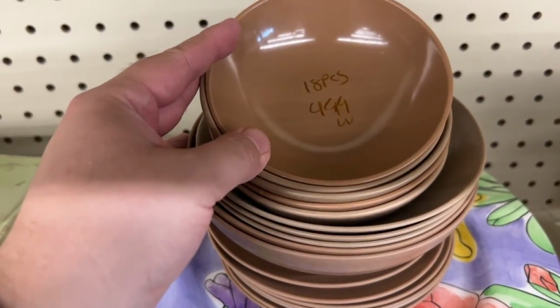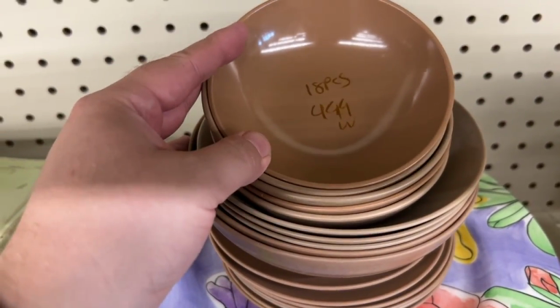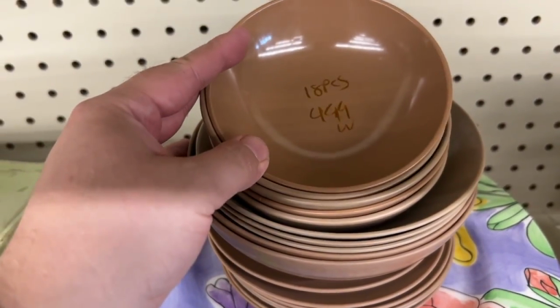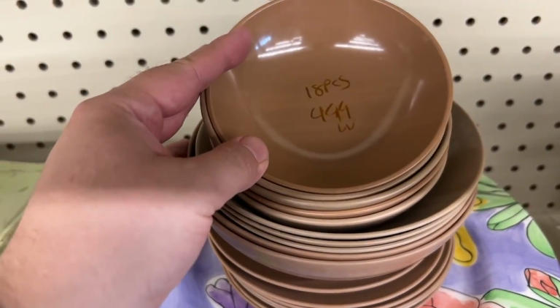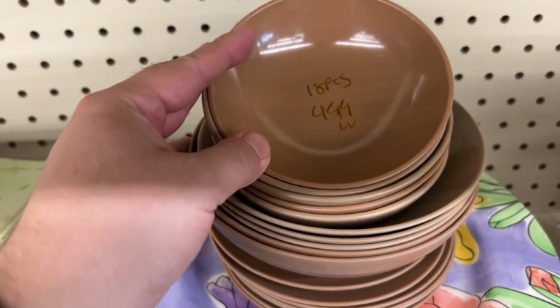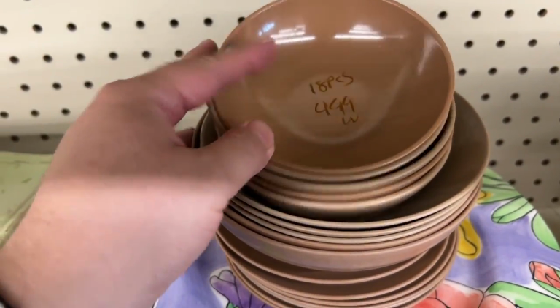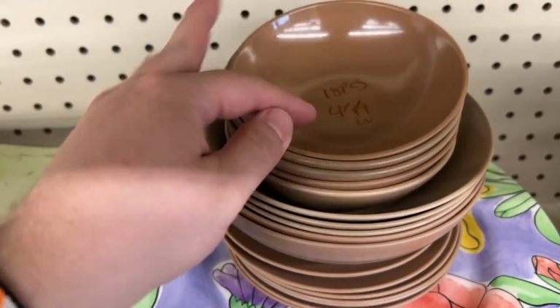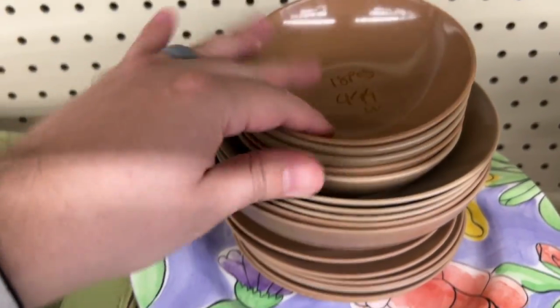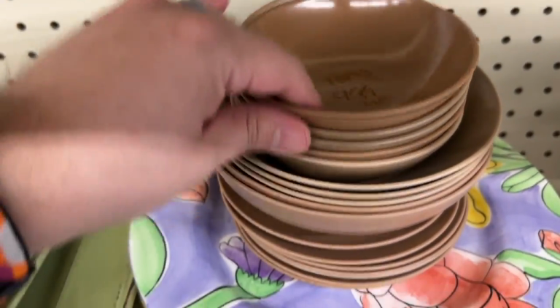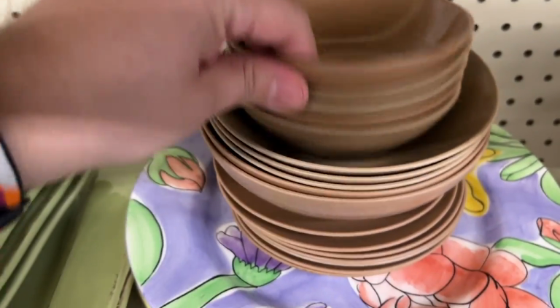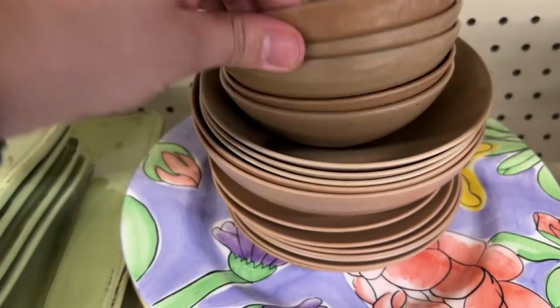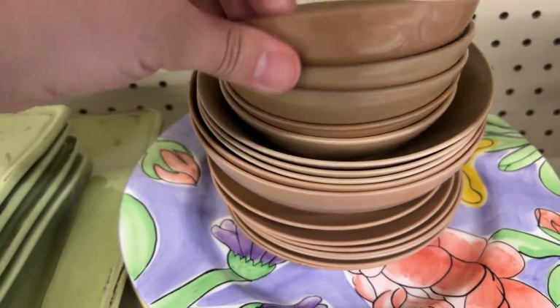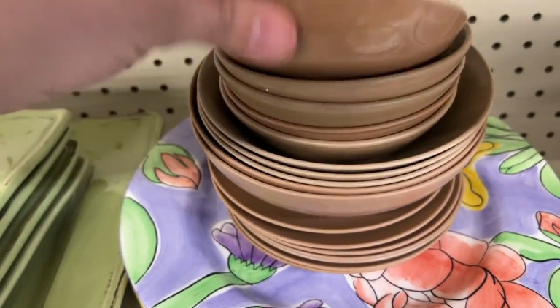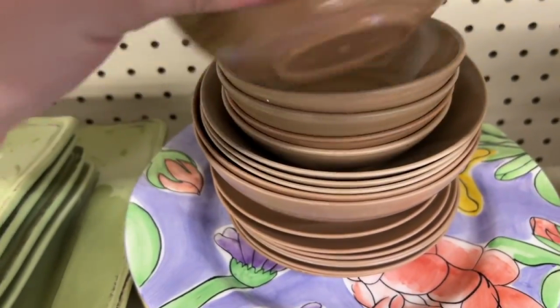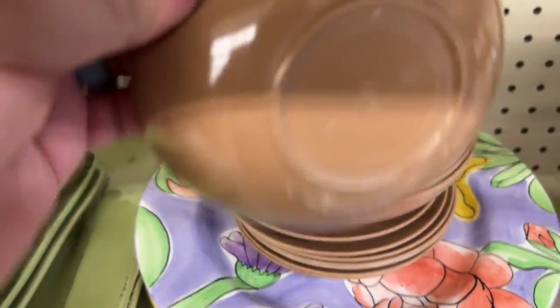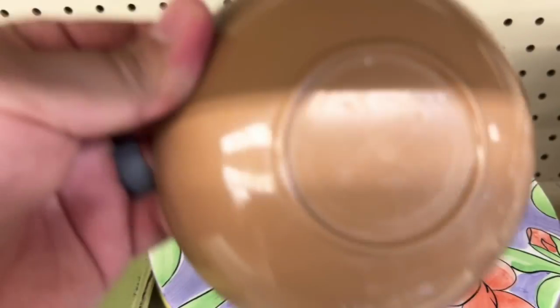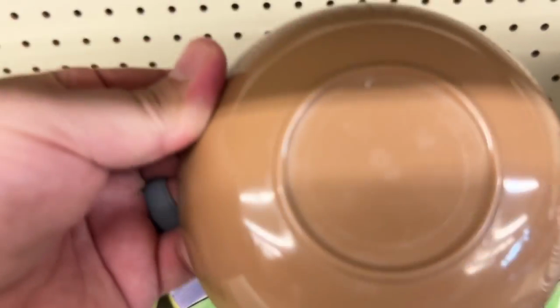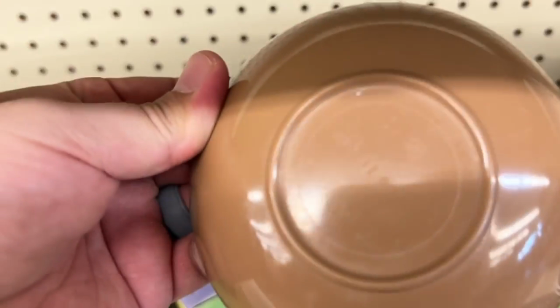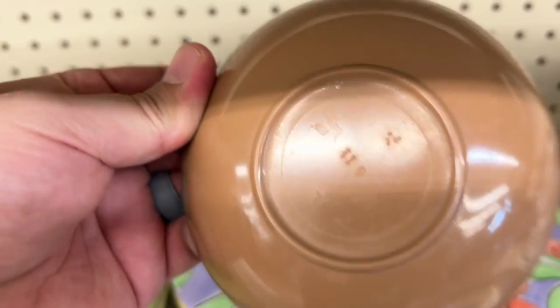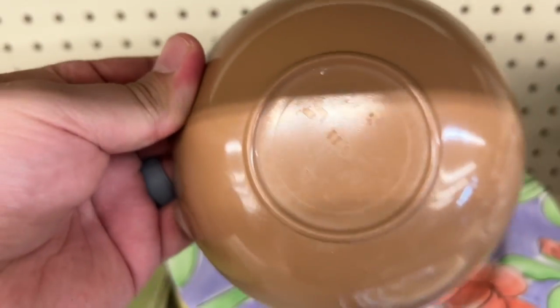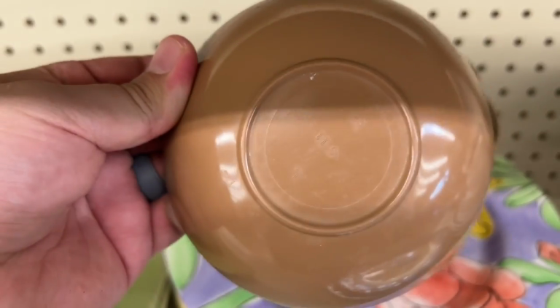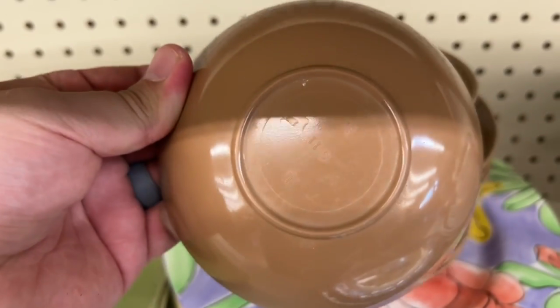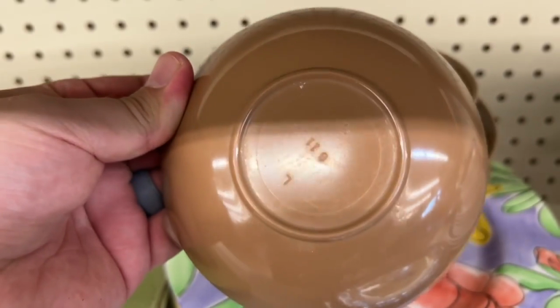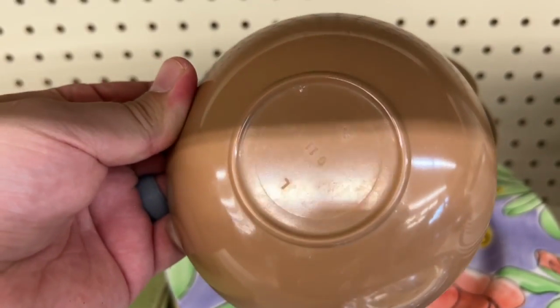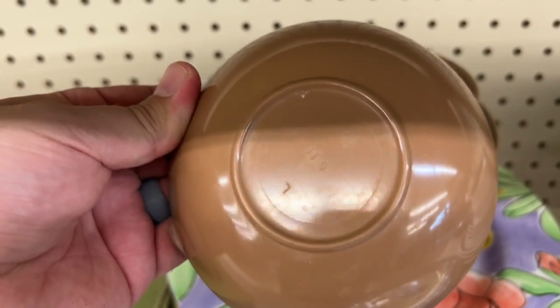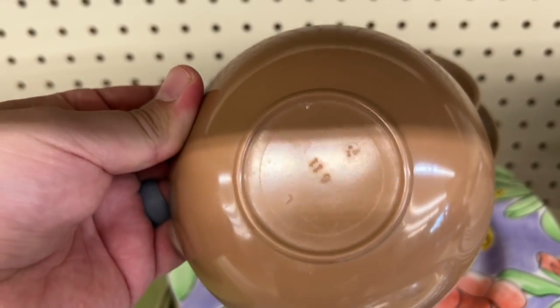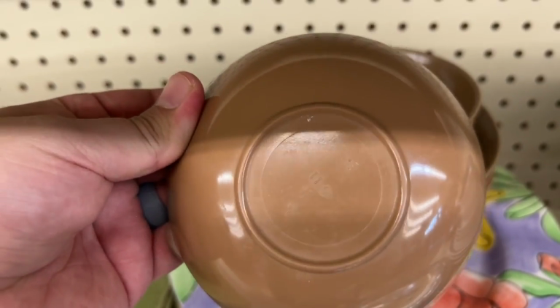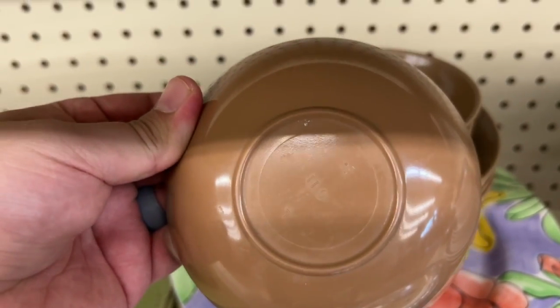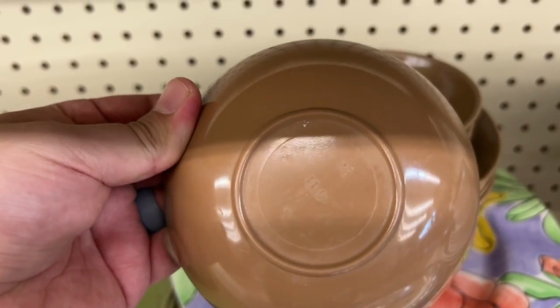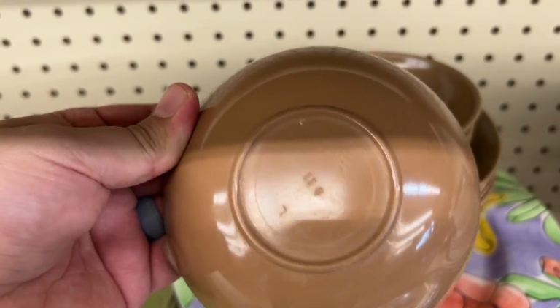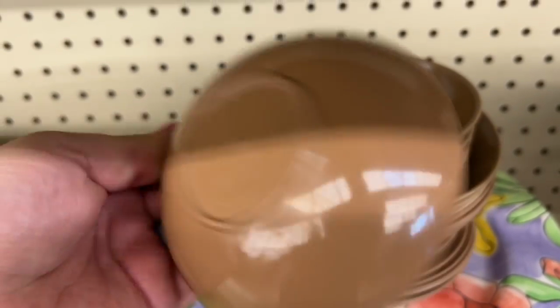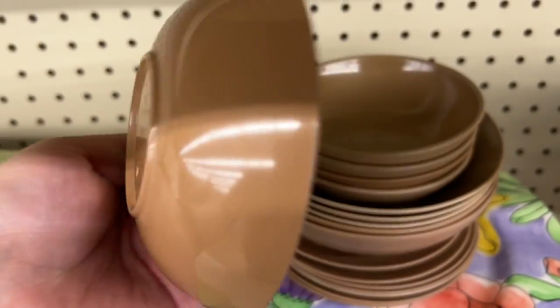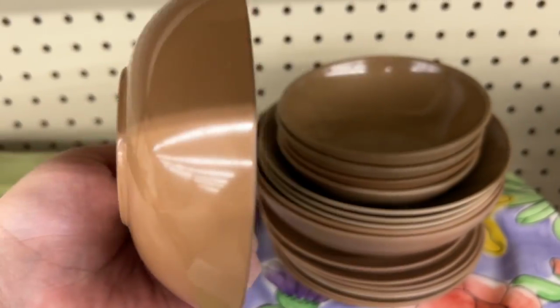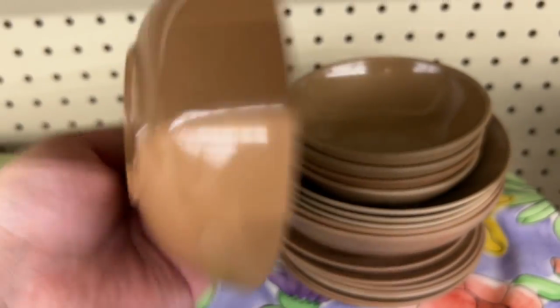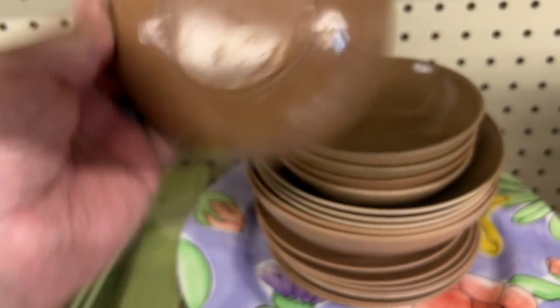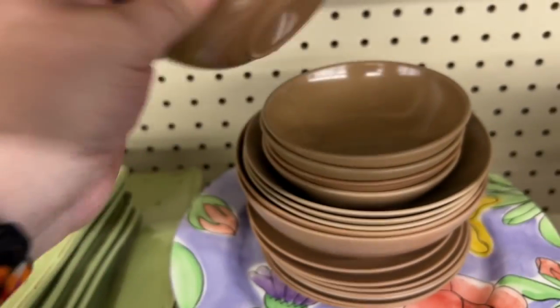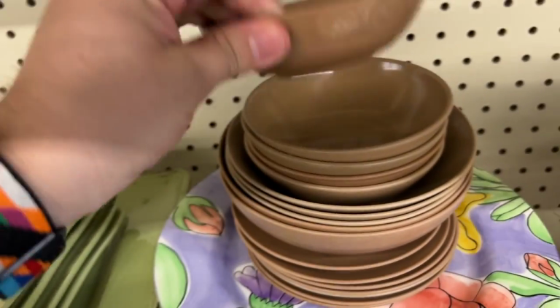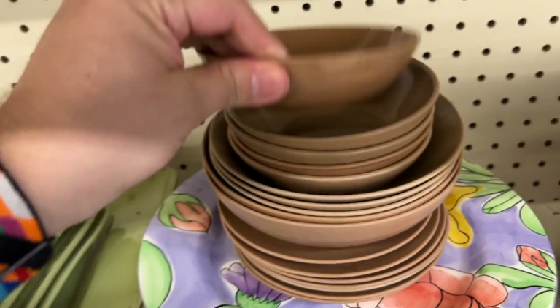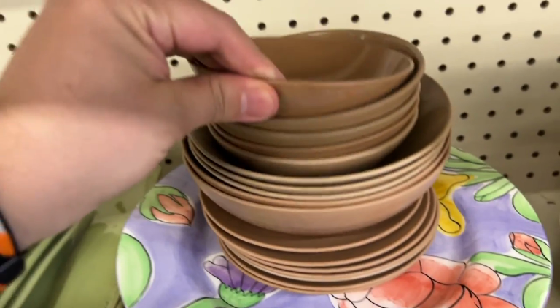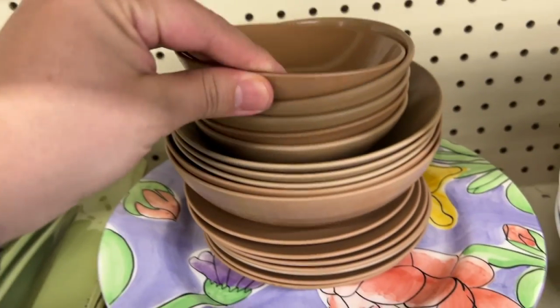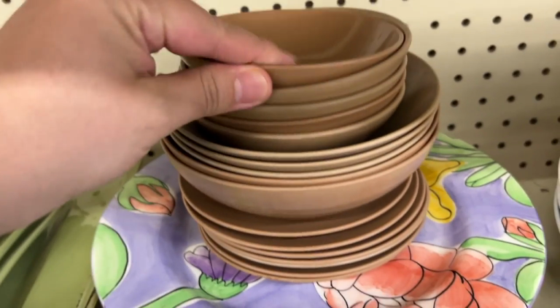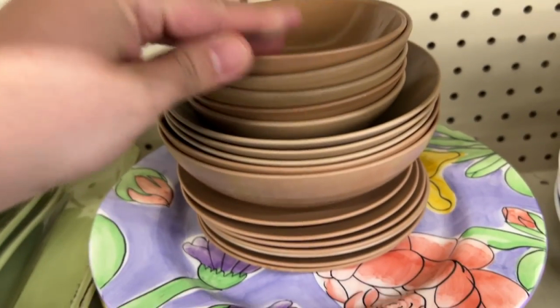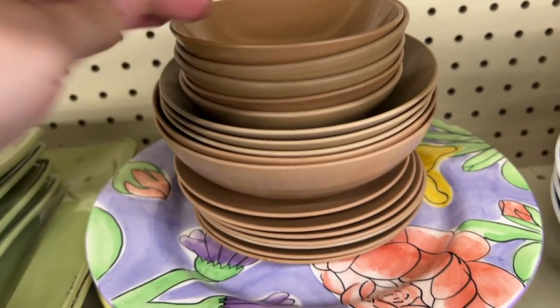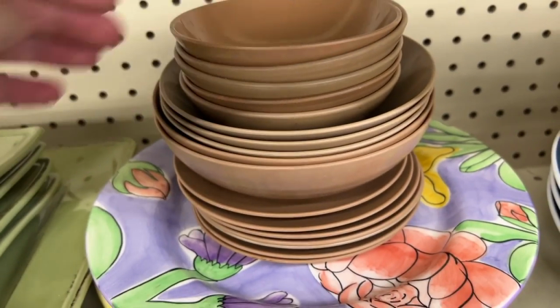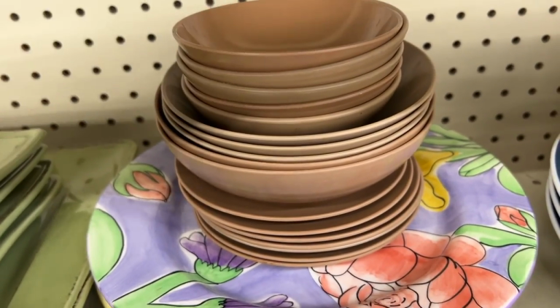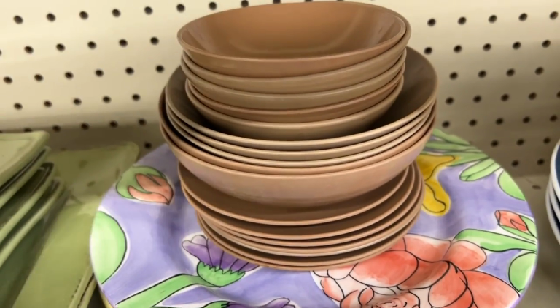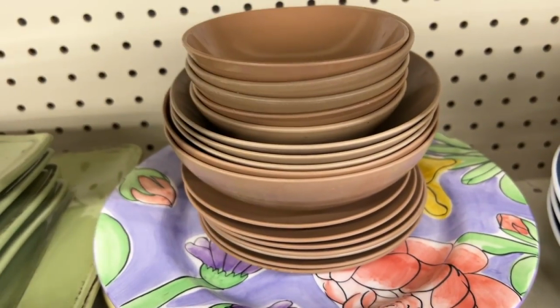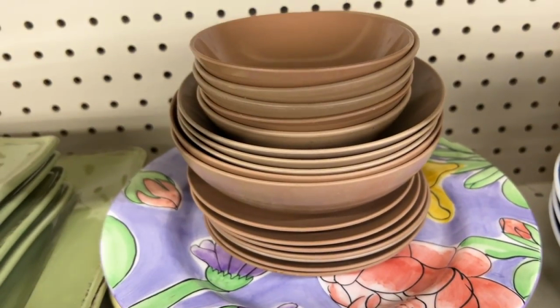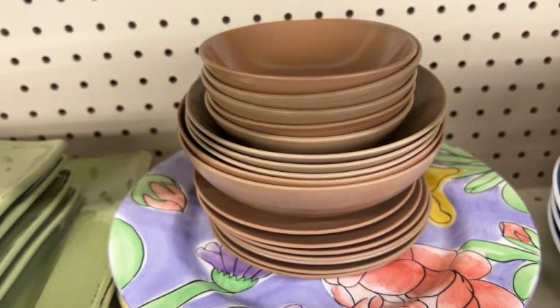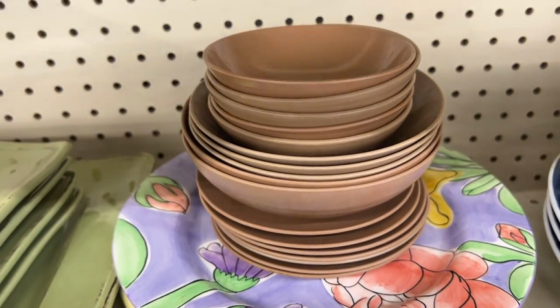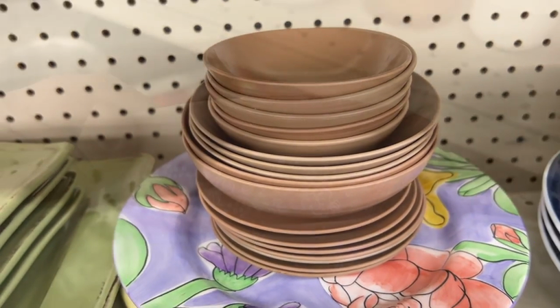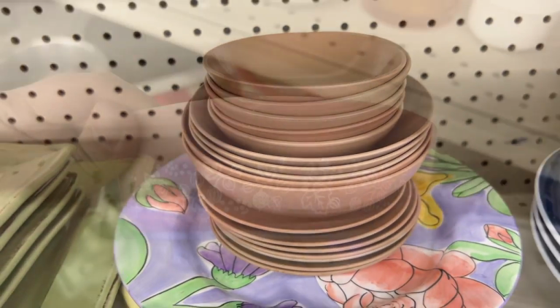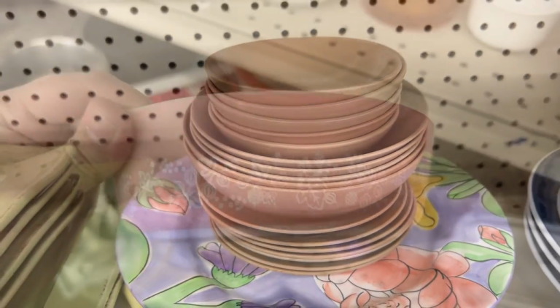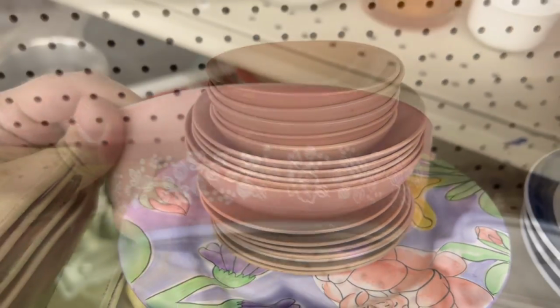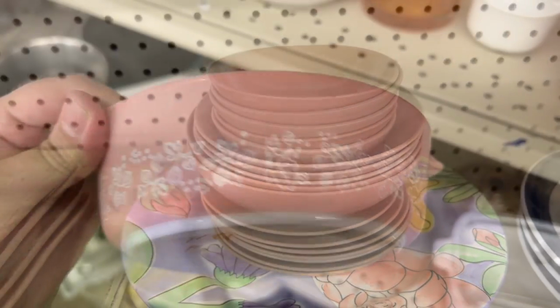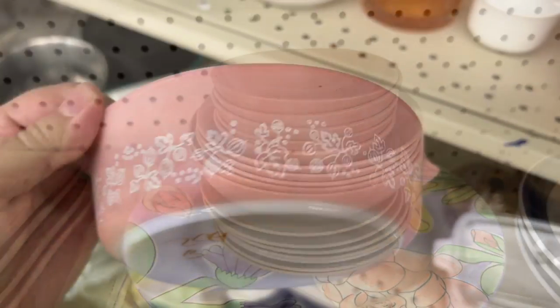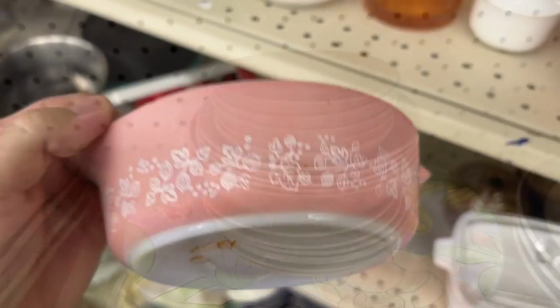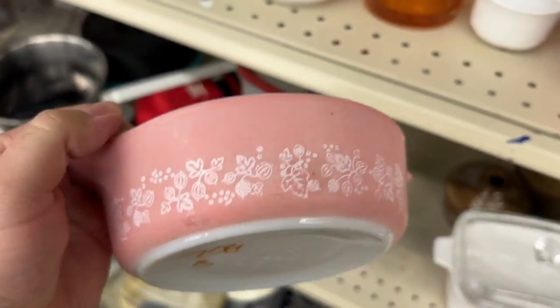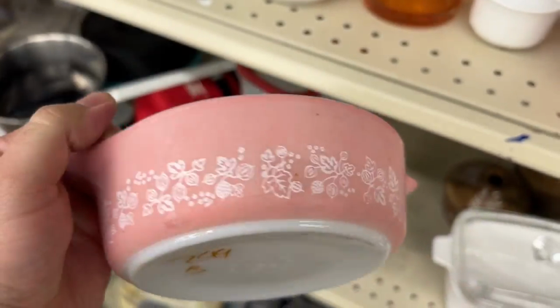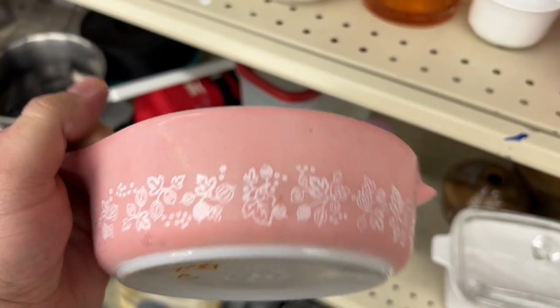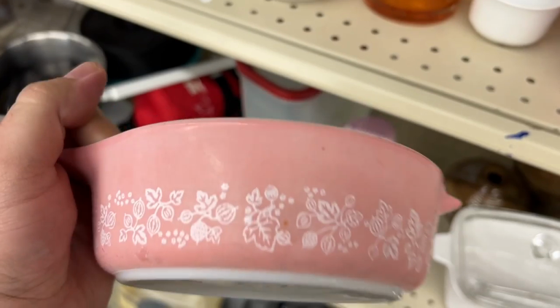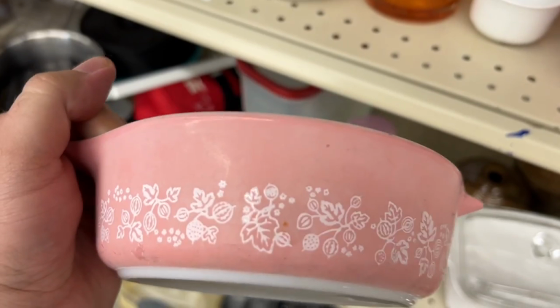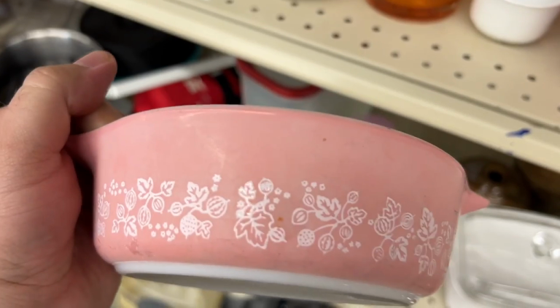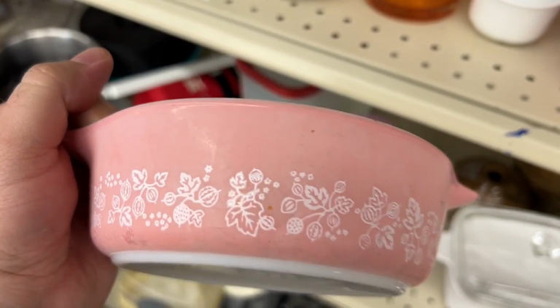We do pretty well with melamine bowls, but this one had no brand on it, so I decided to pass.